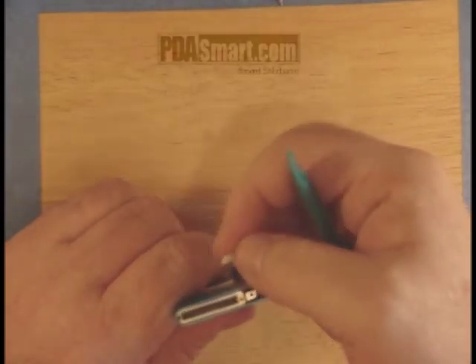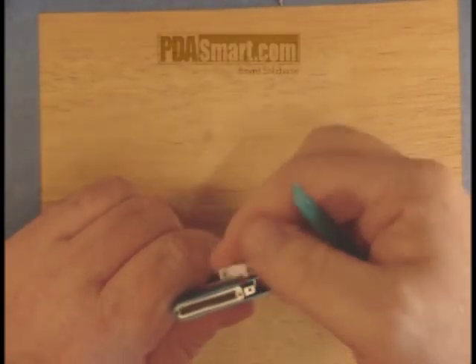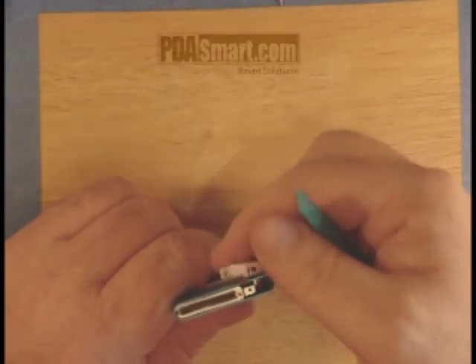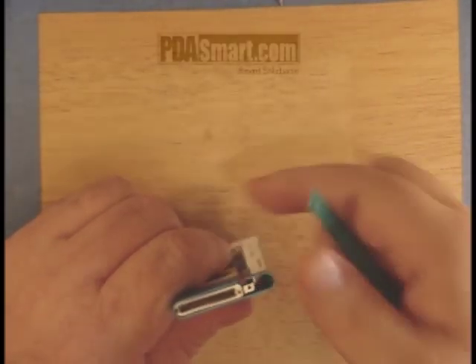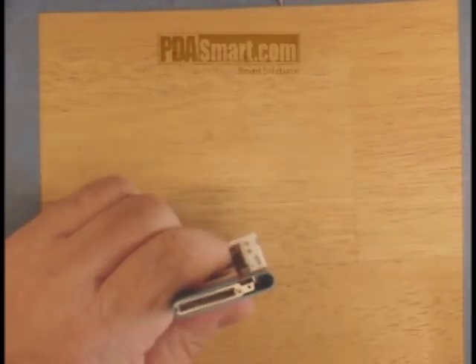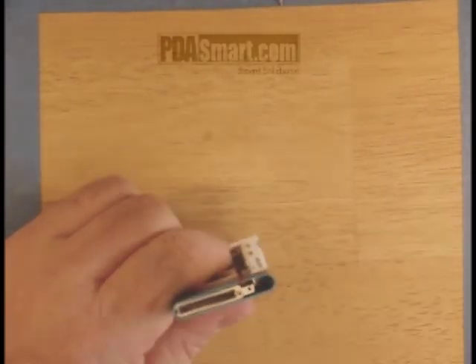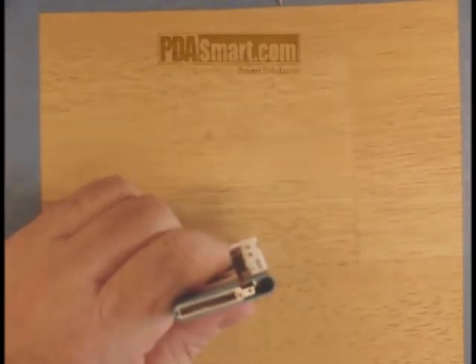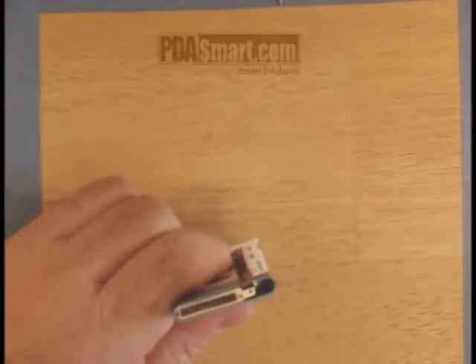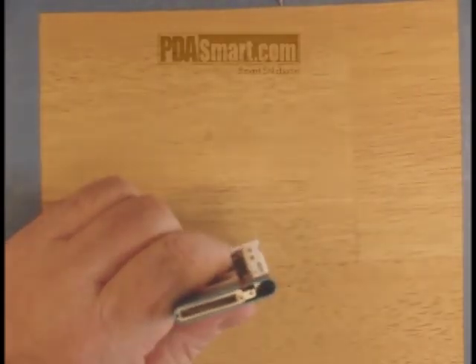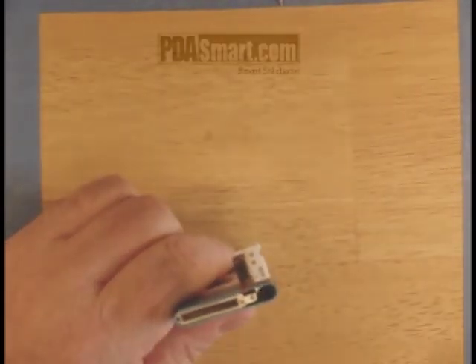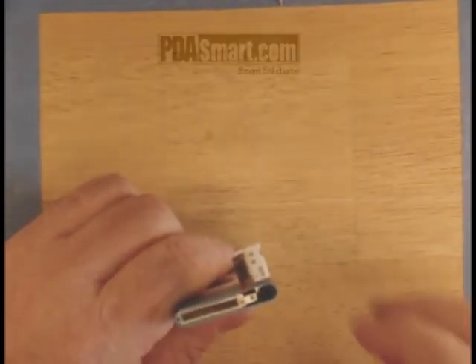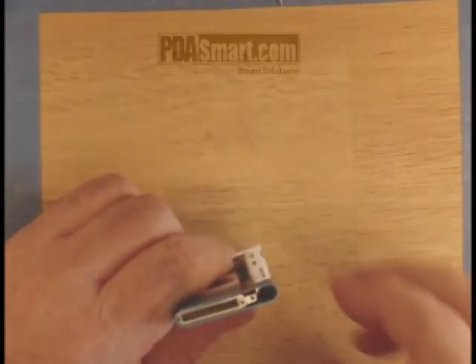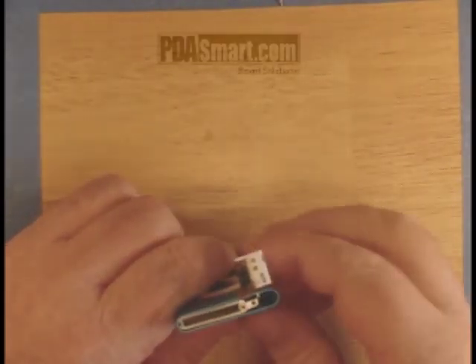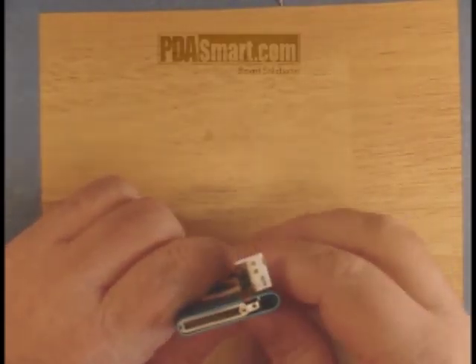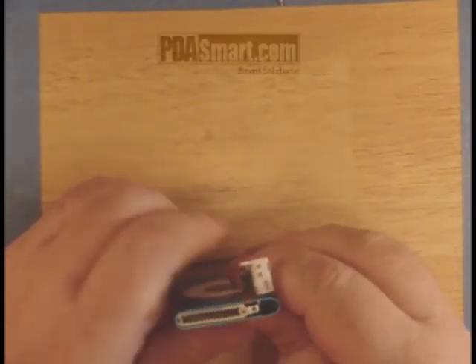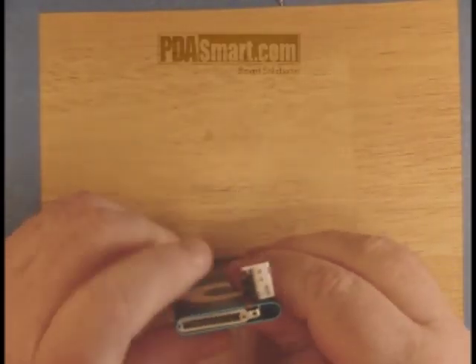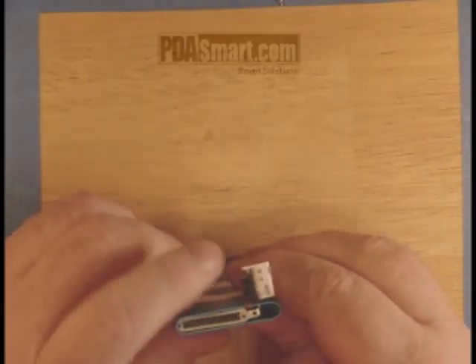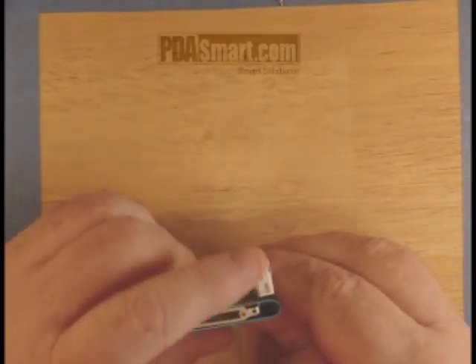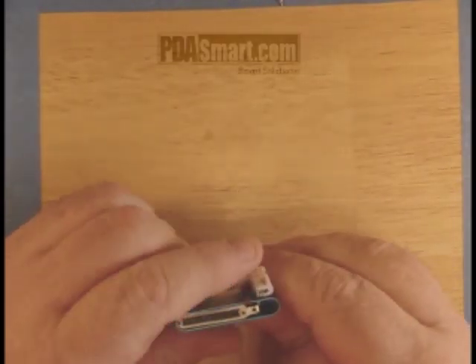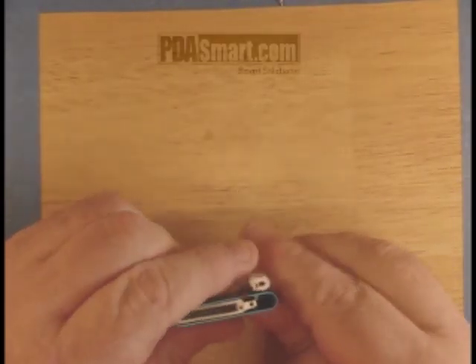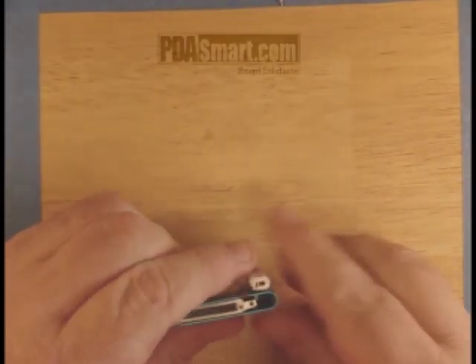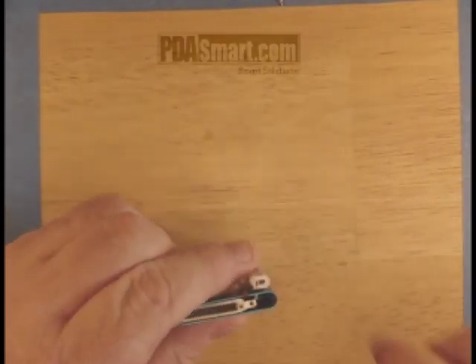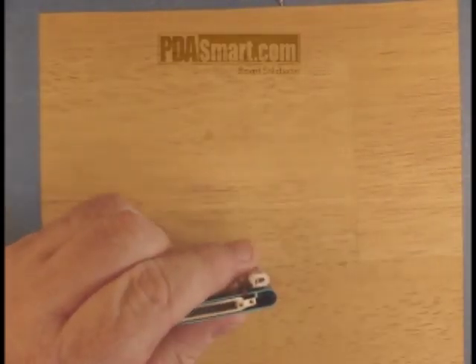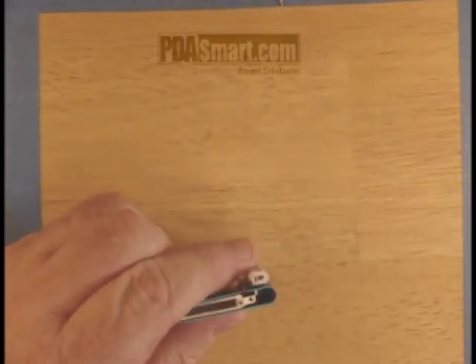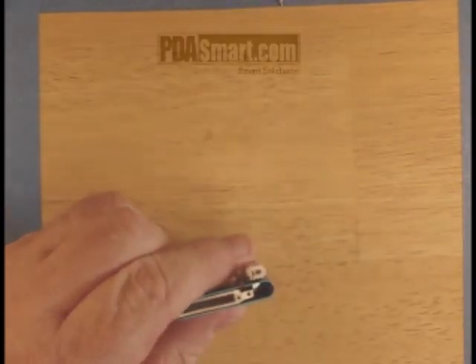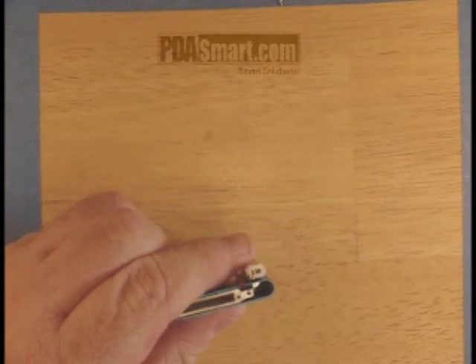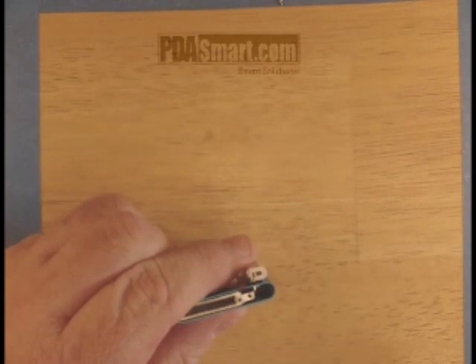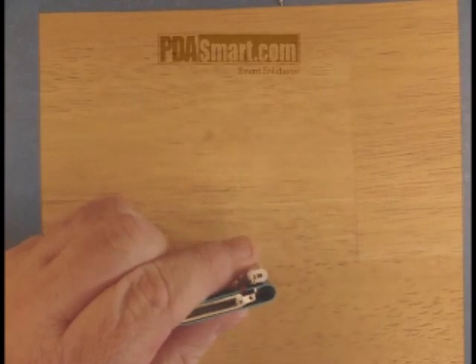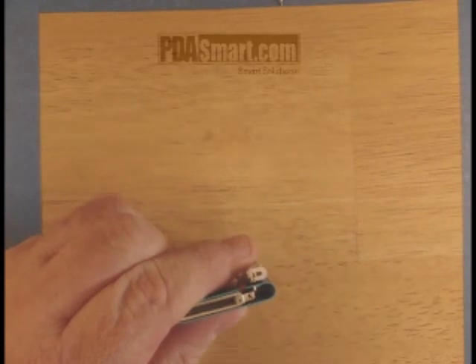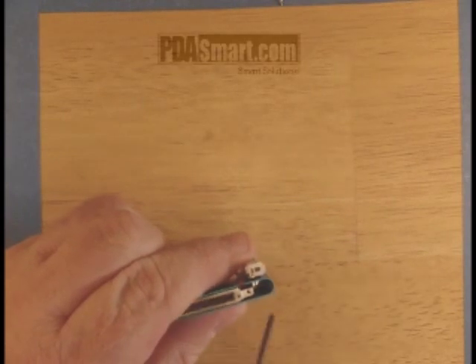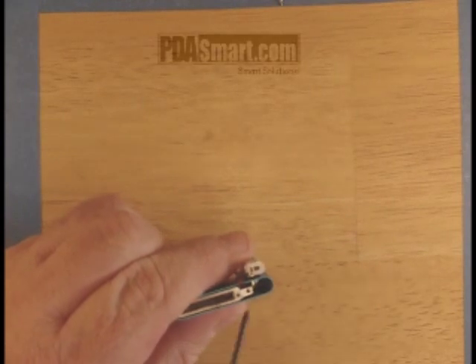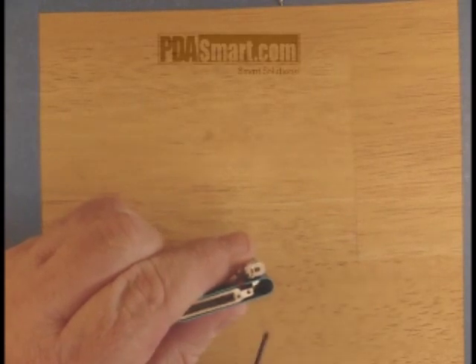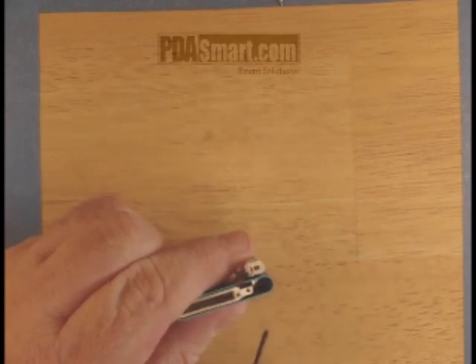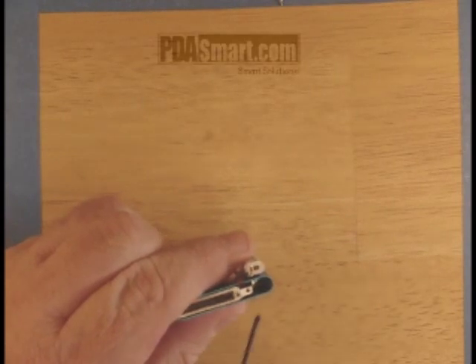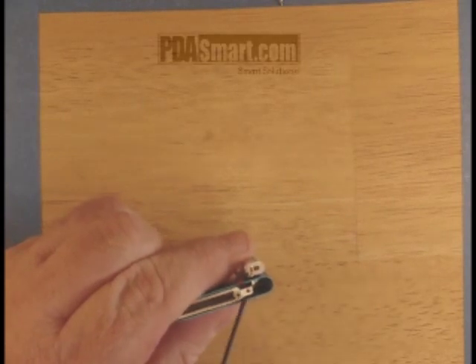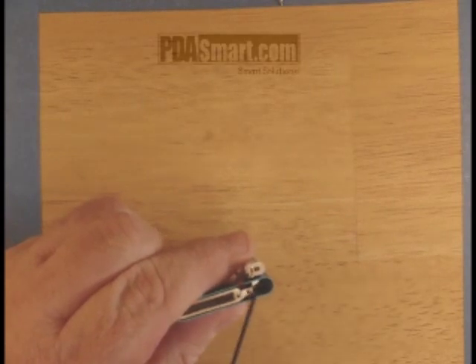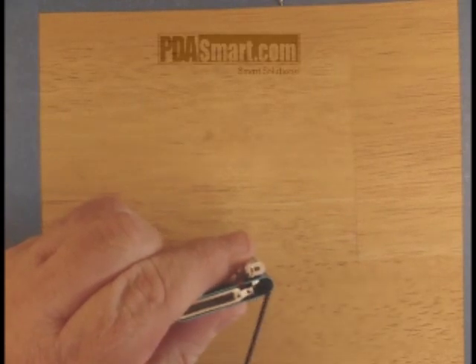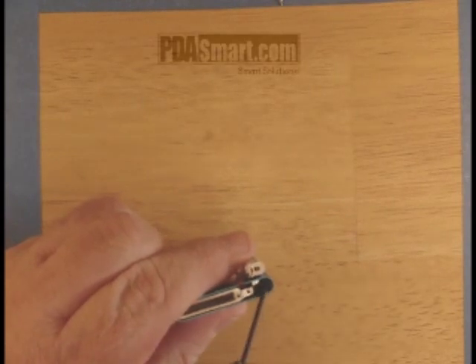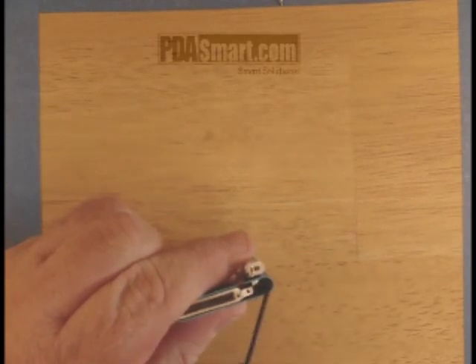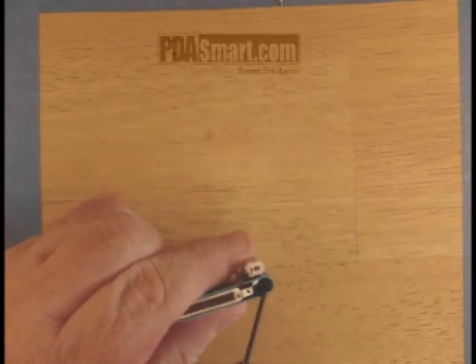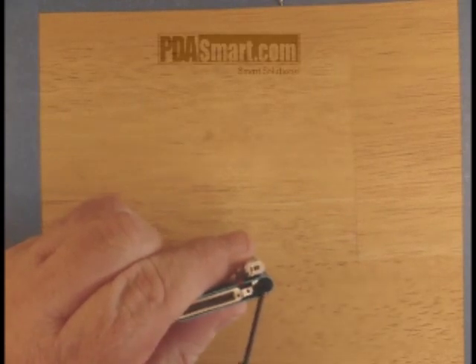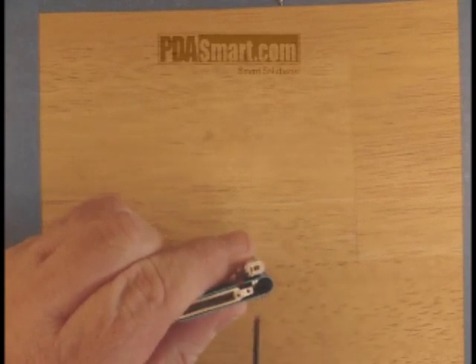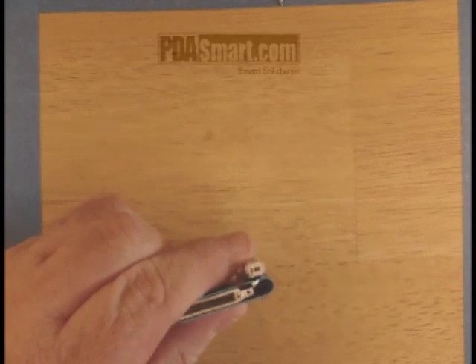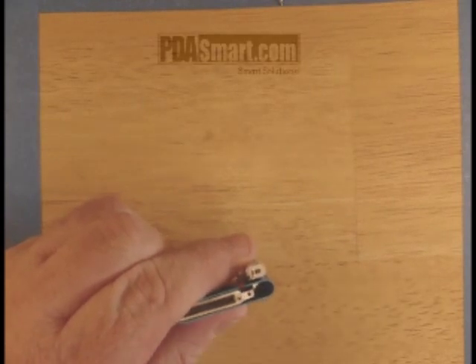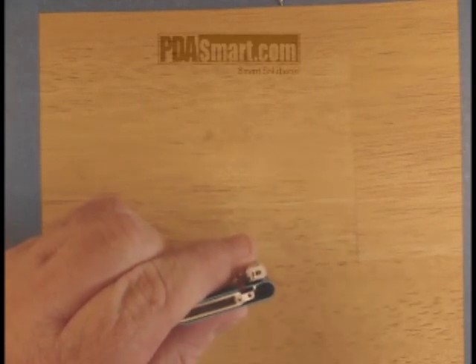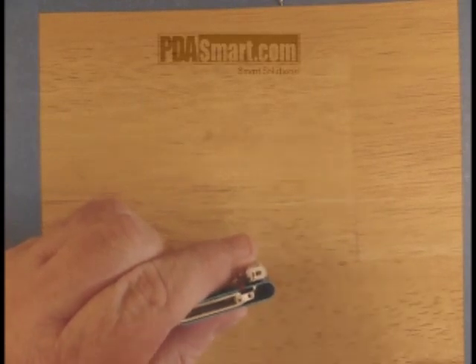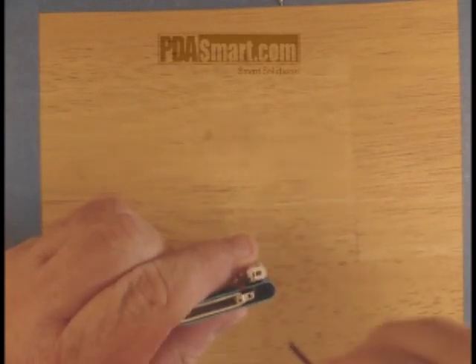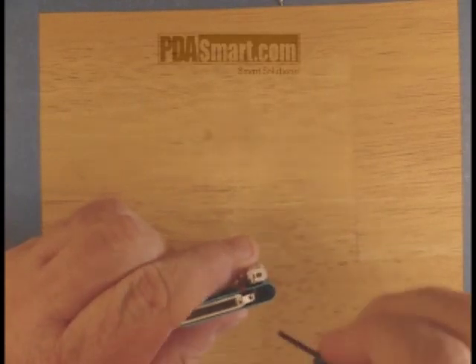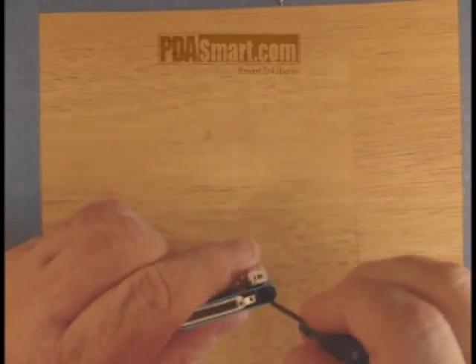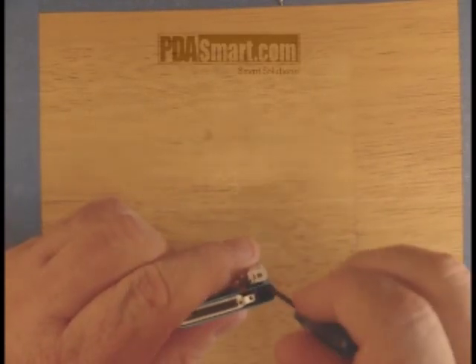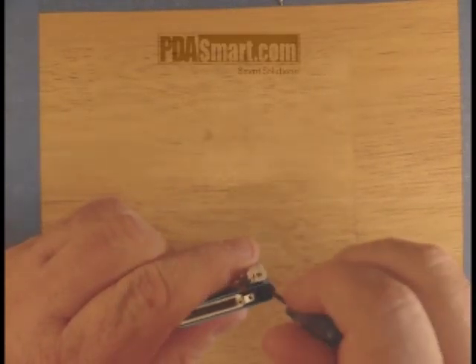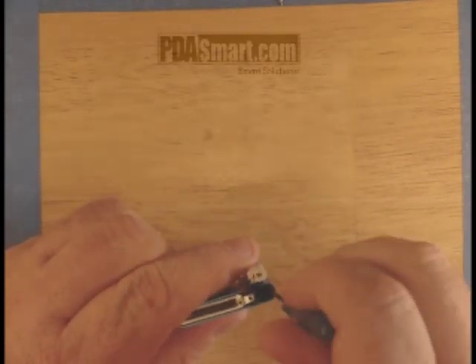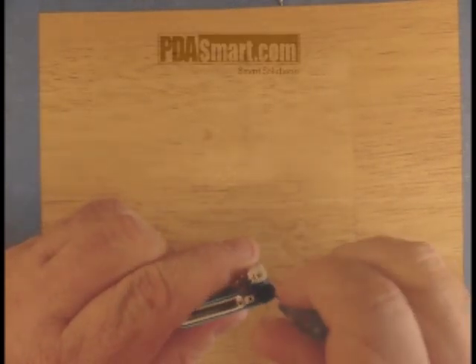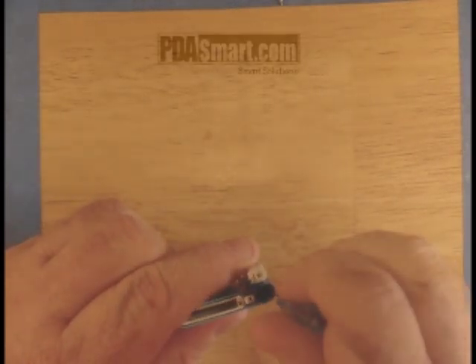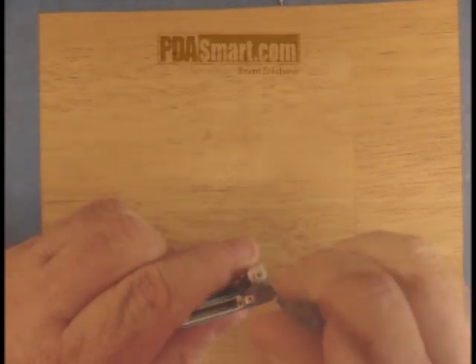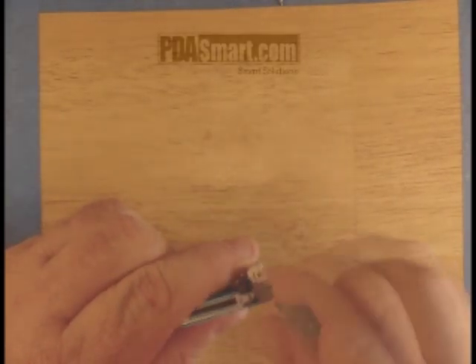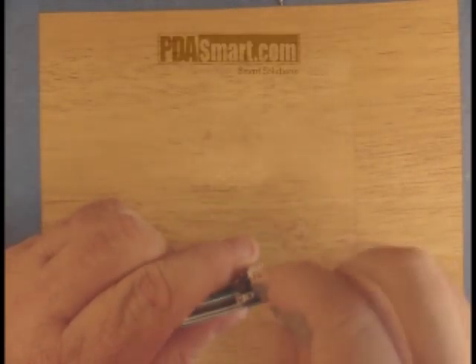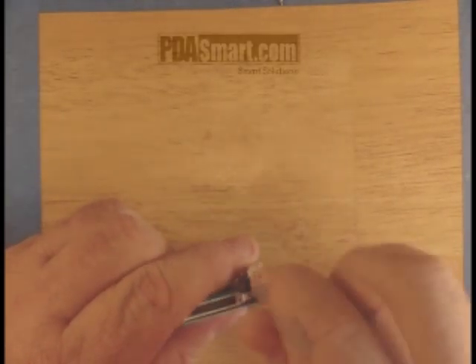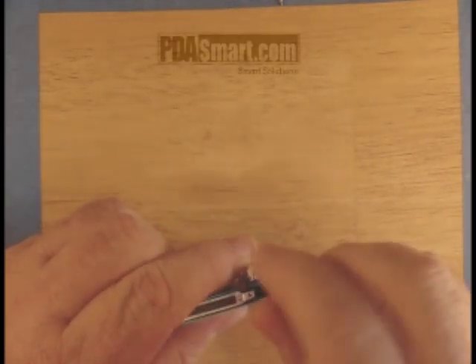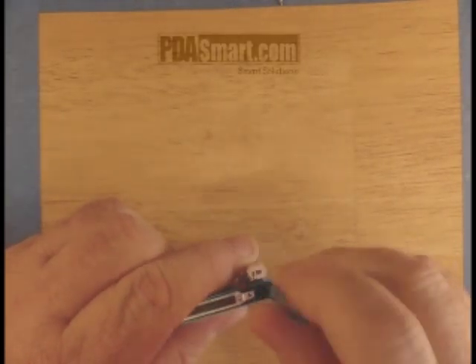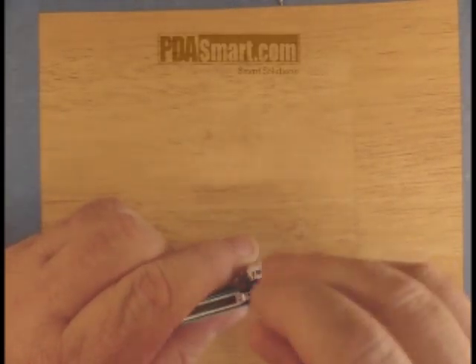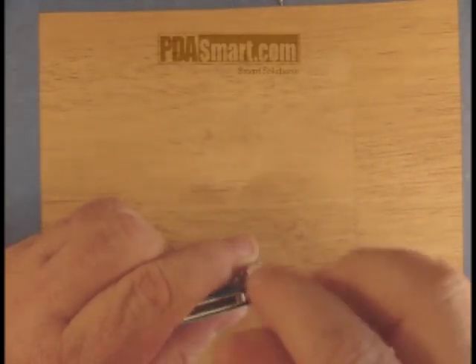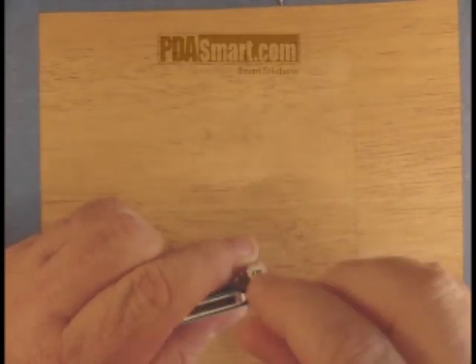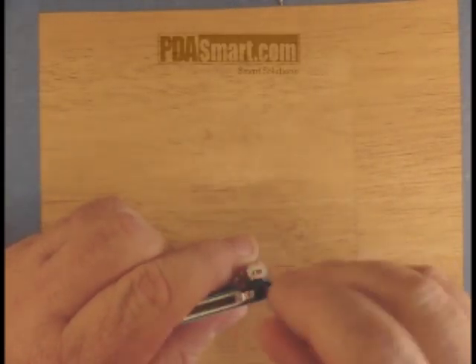Once that's up and out of the way, if you look down in the opening where it was, you're going to see another screw. That's going to need to be removed as well.